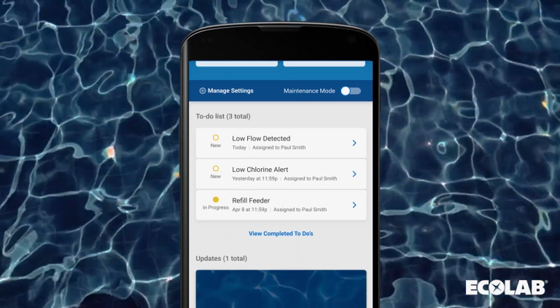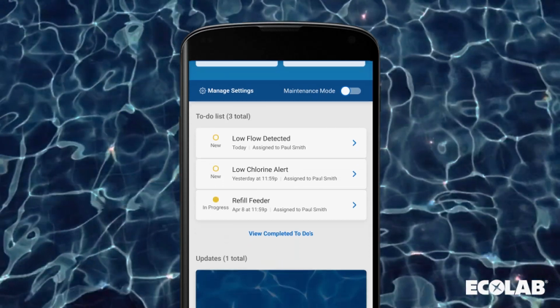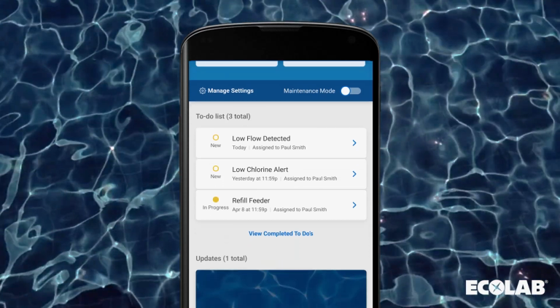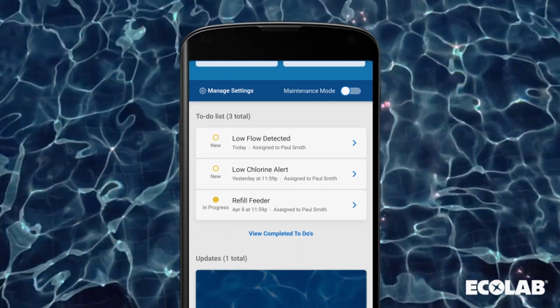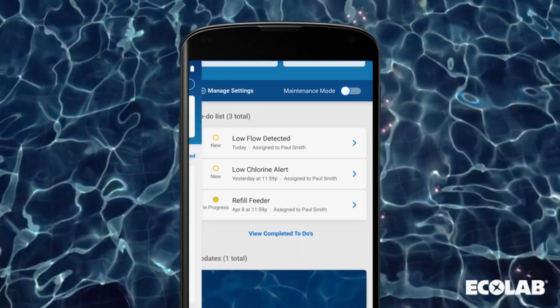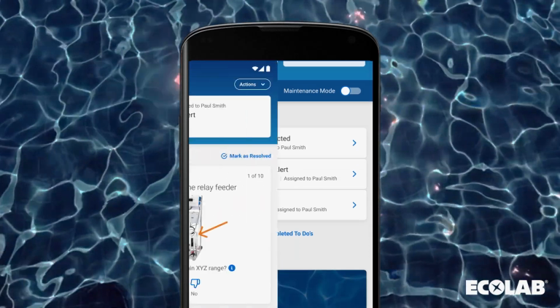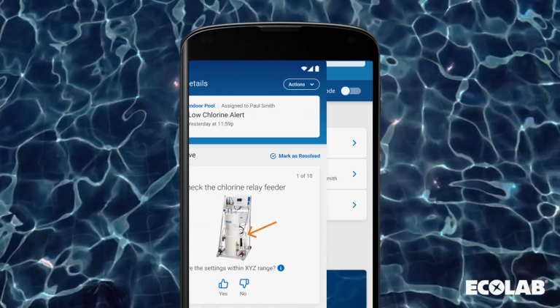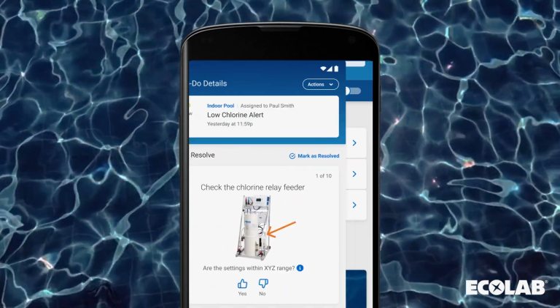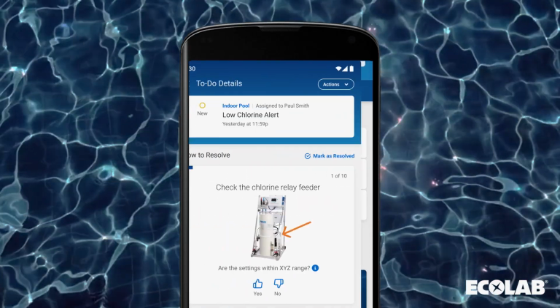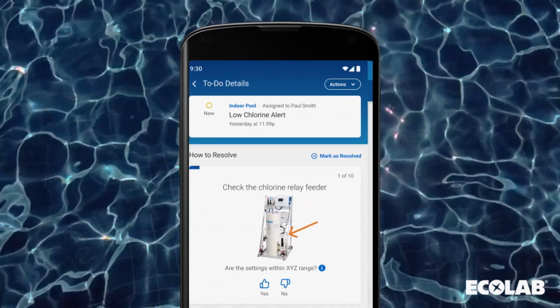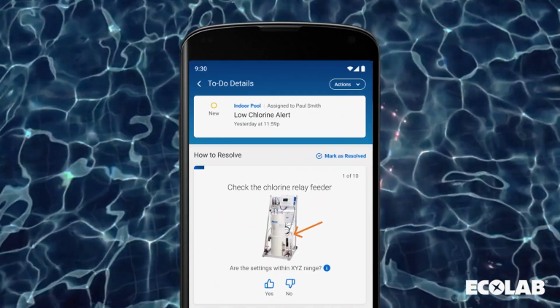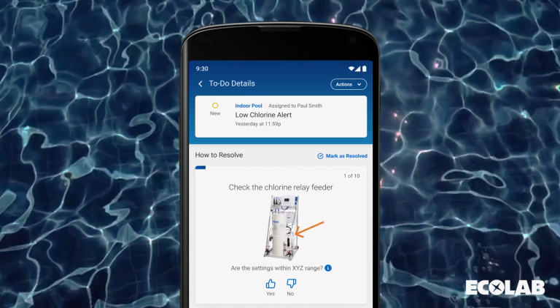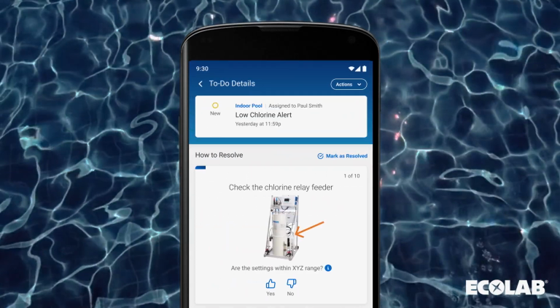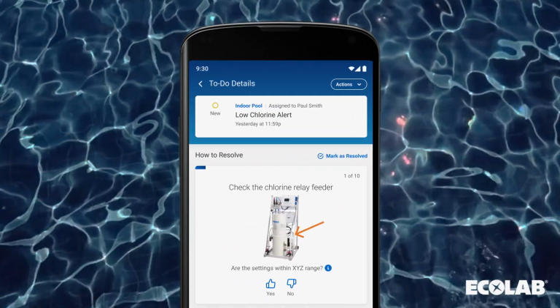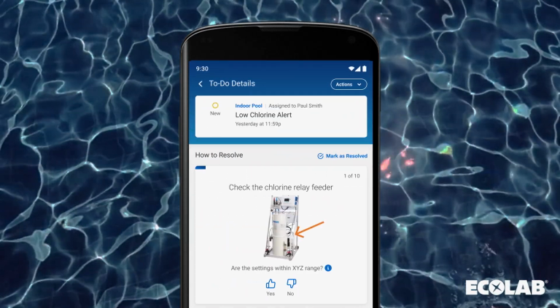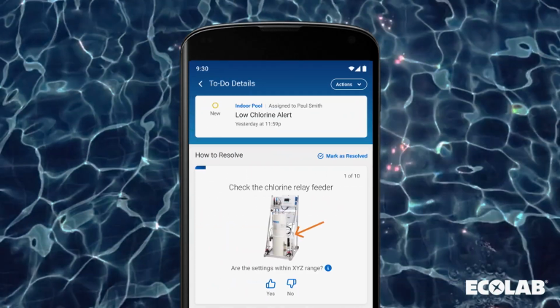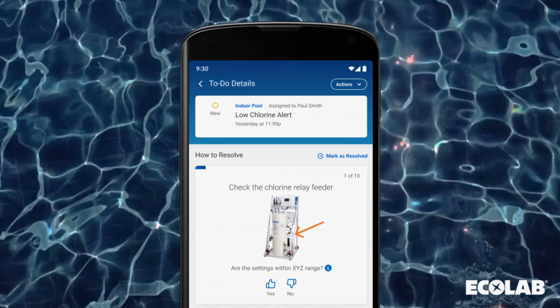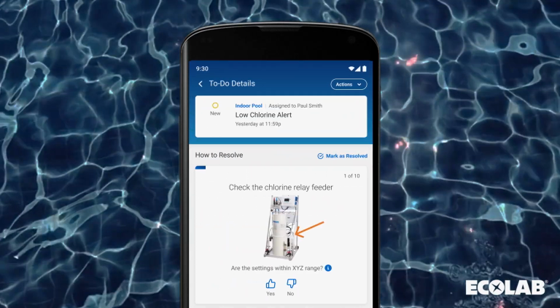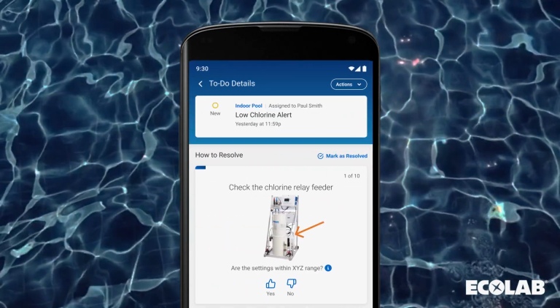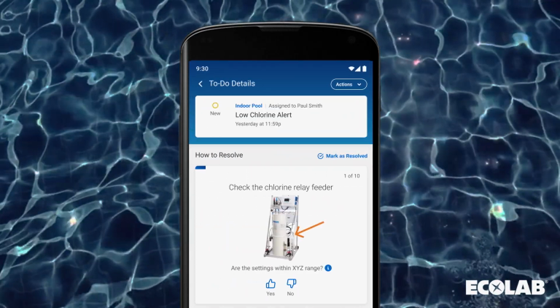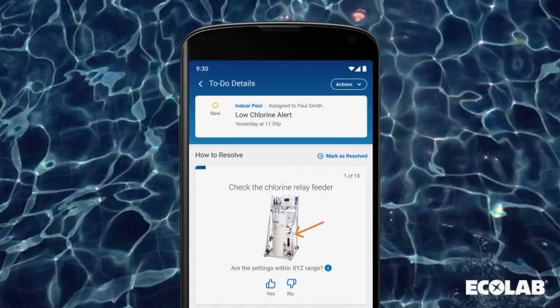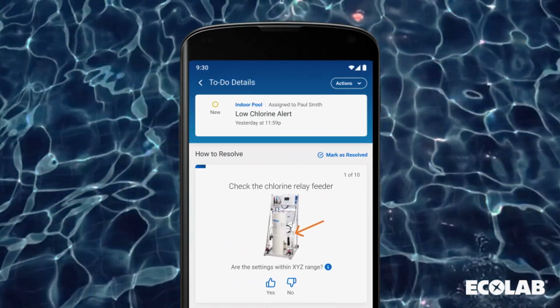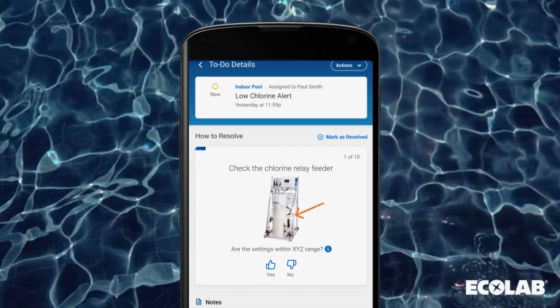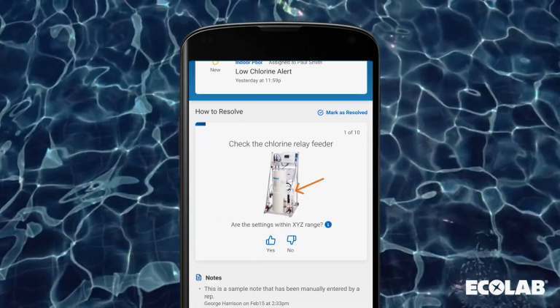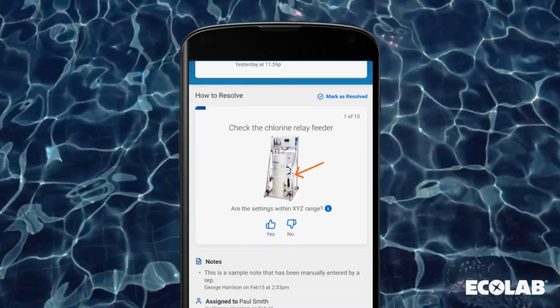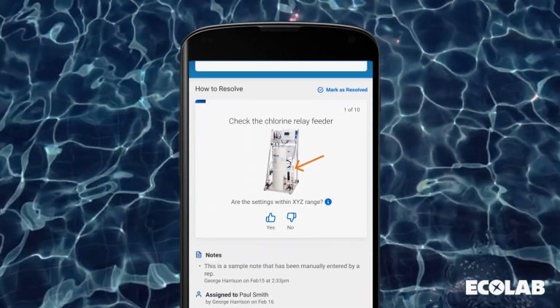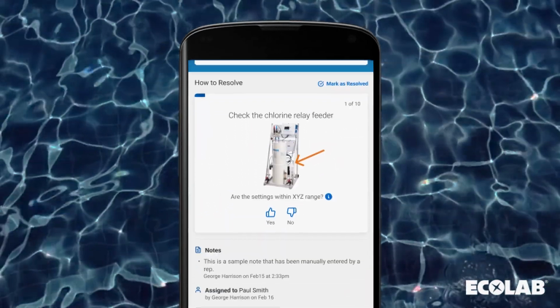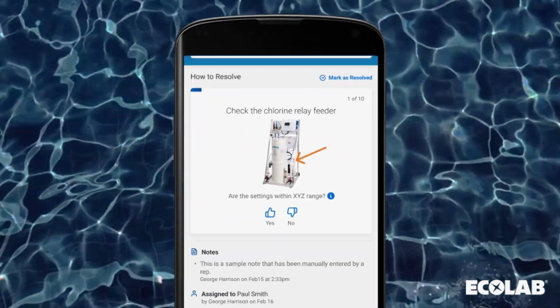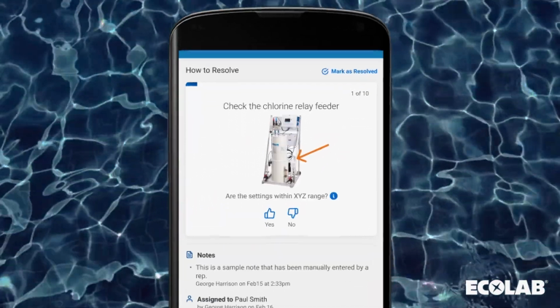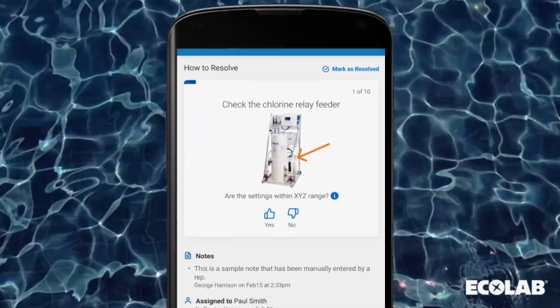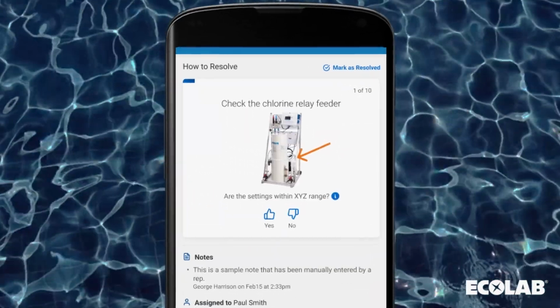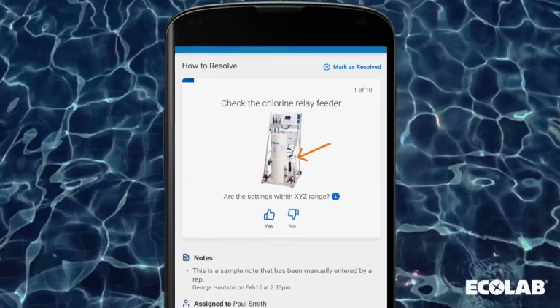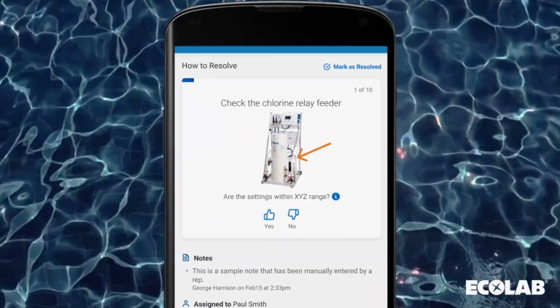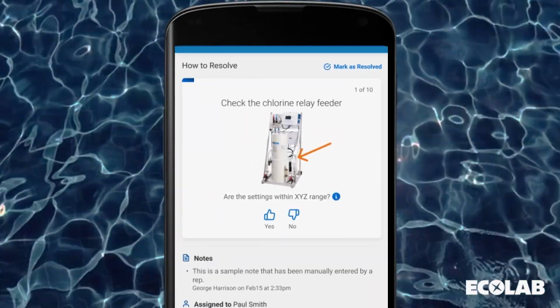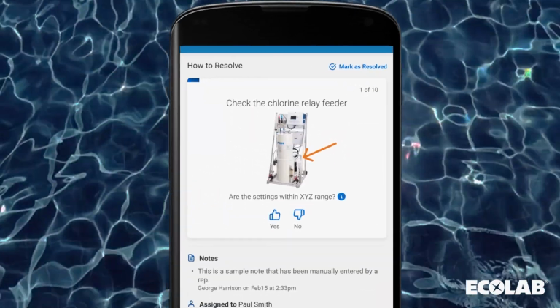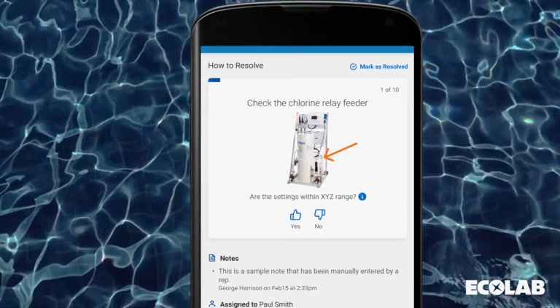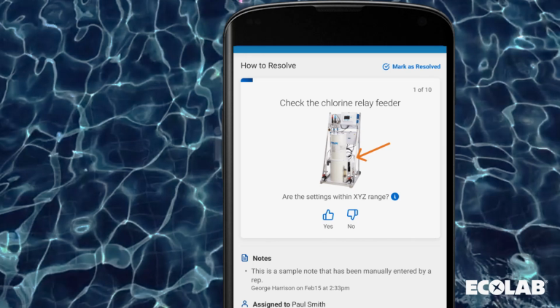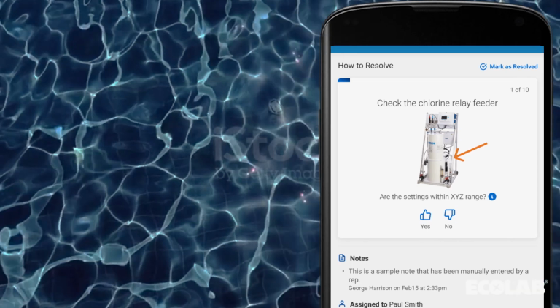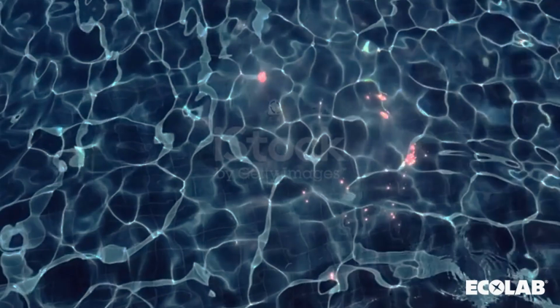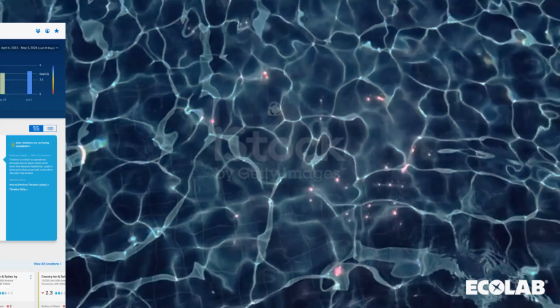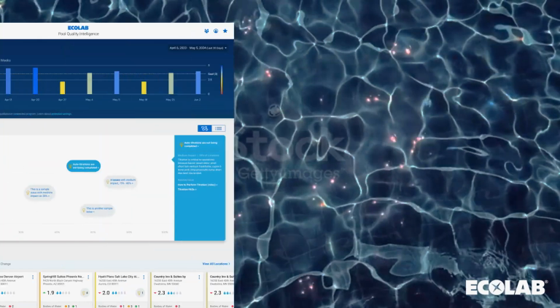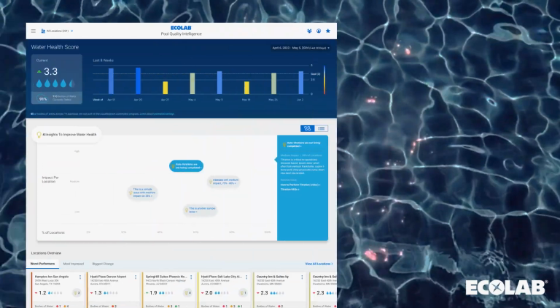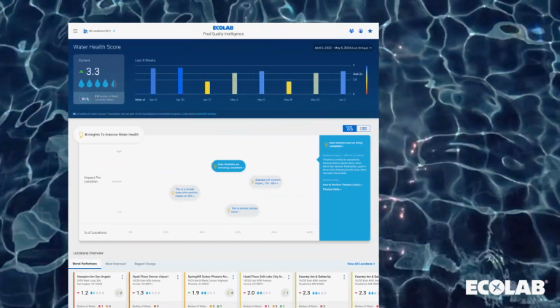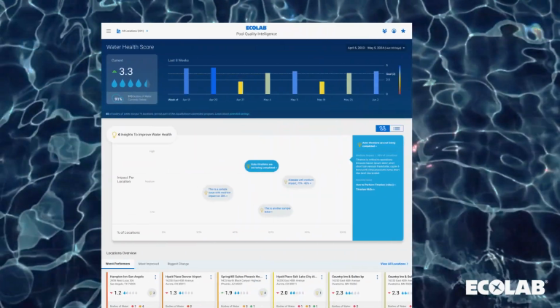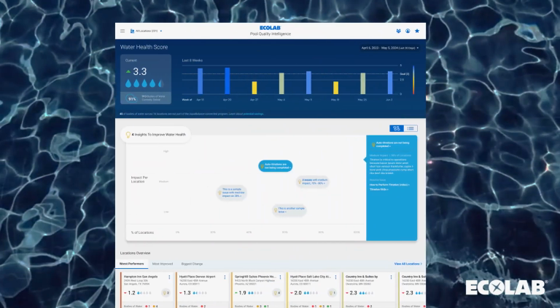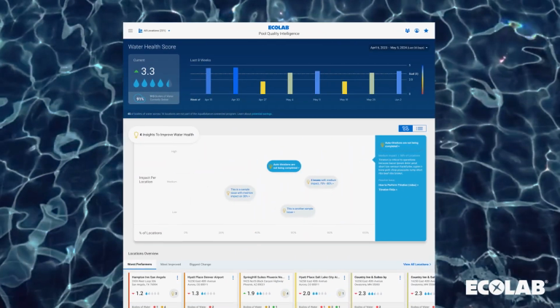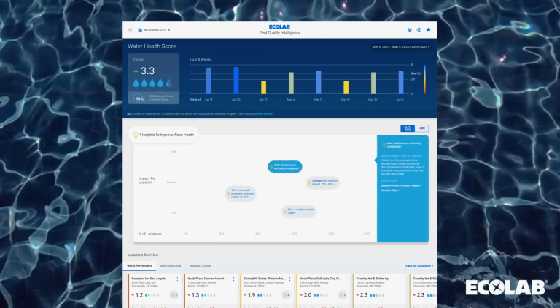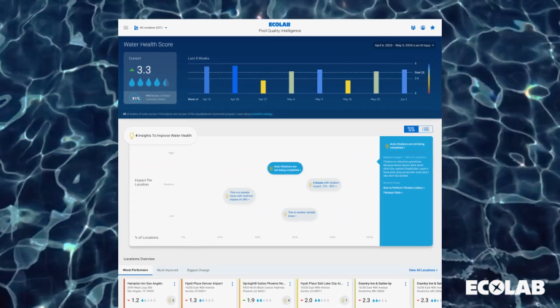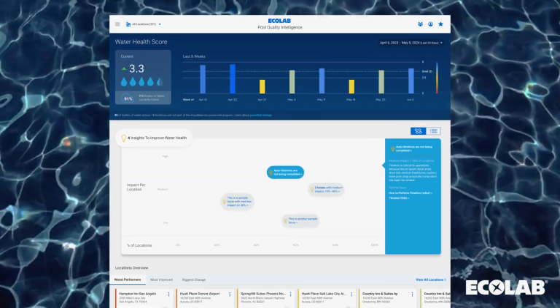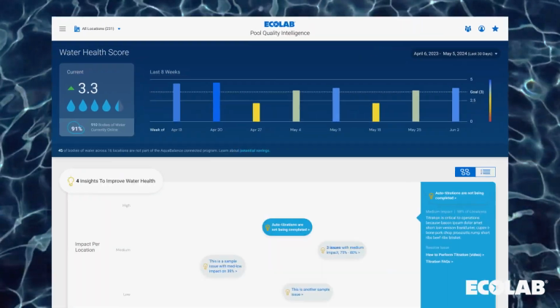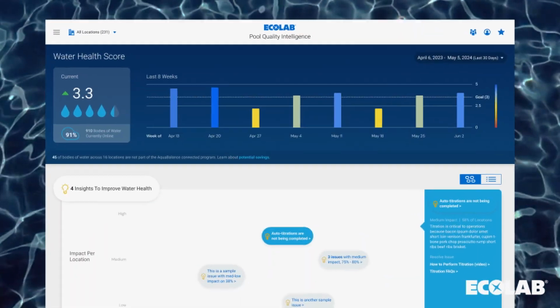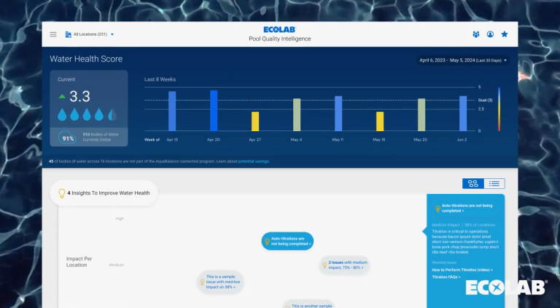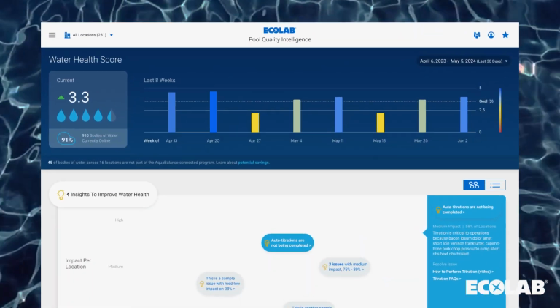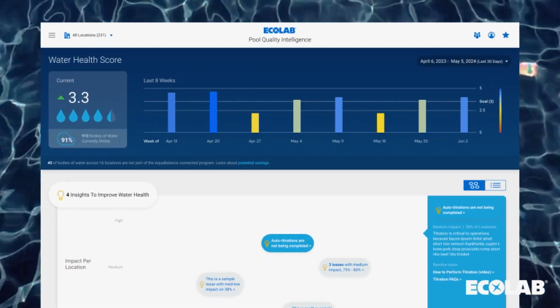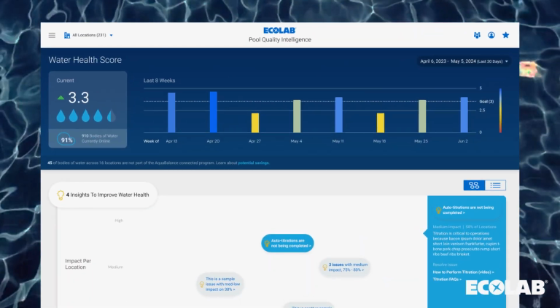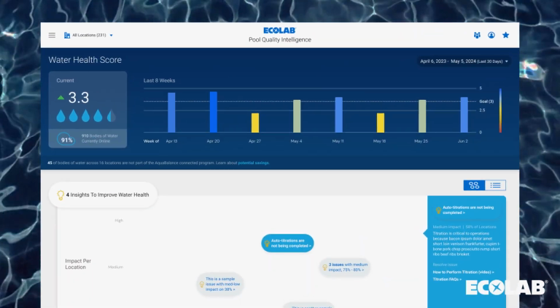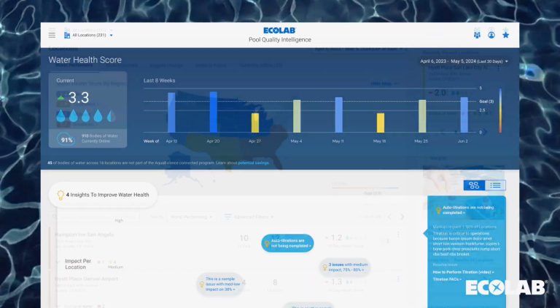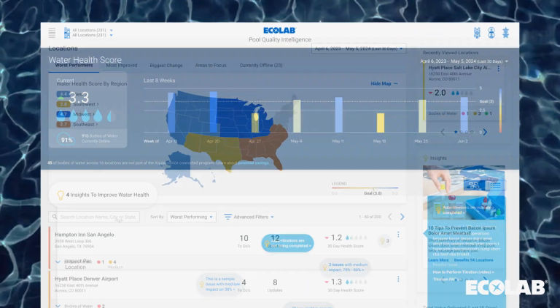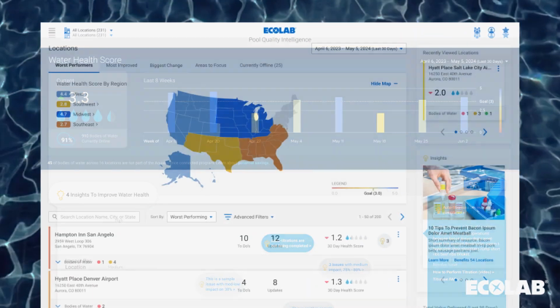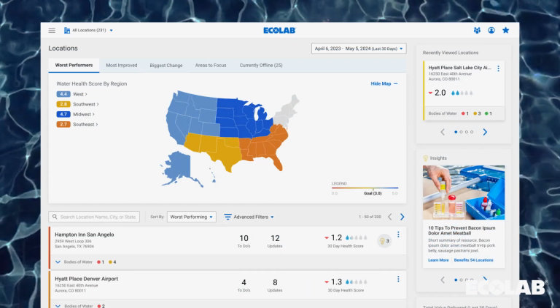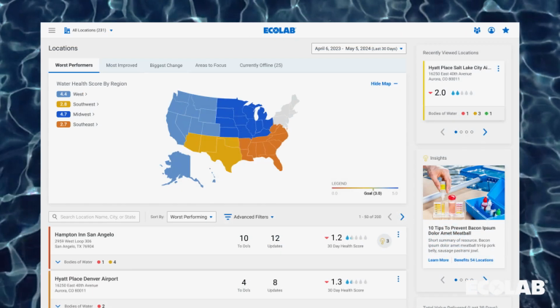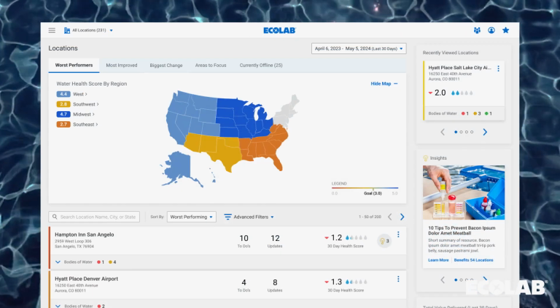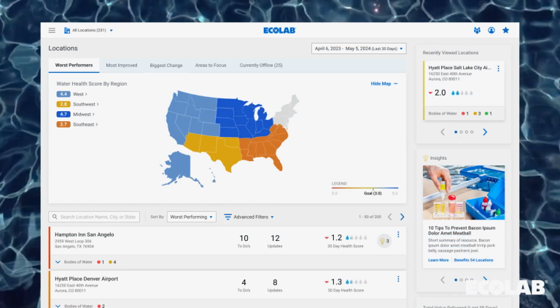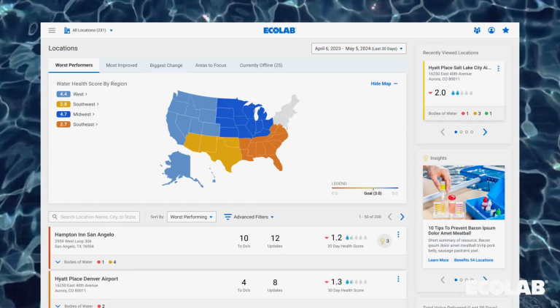And soon, dashboards will allow corporate managers to track brand performance across locations, focusing their attention where it's needed the most.